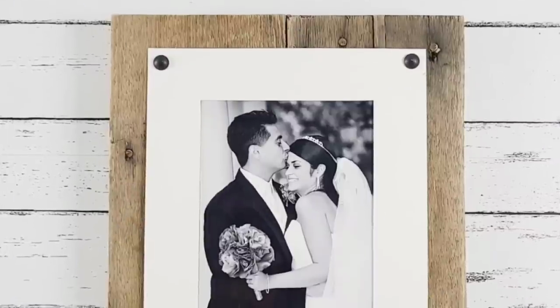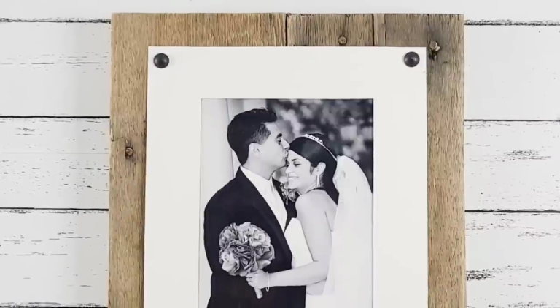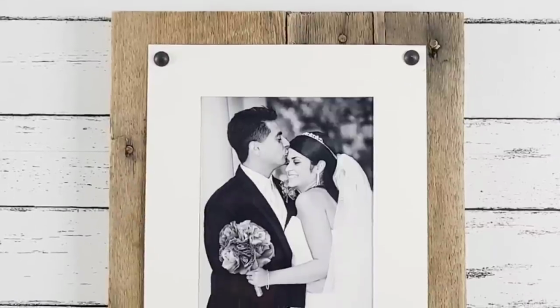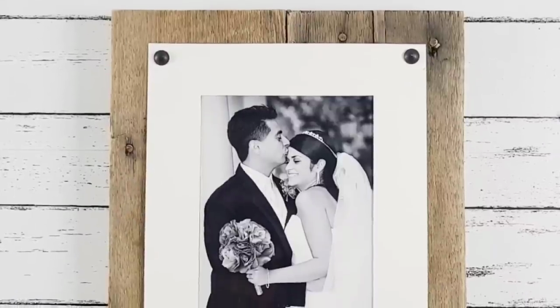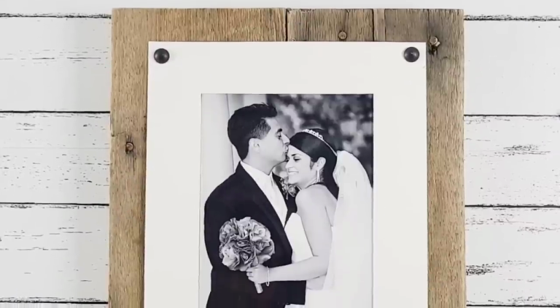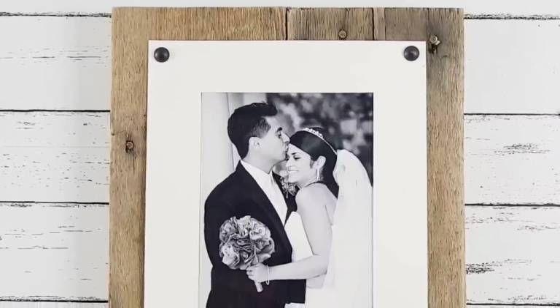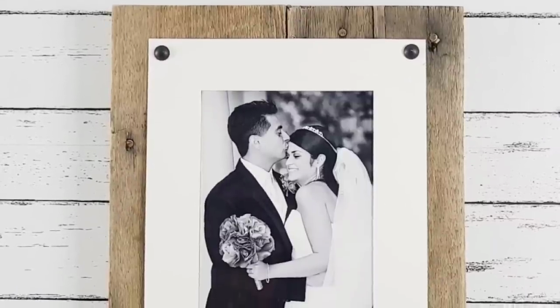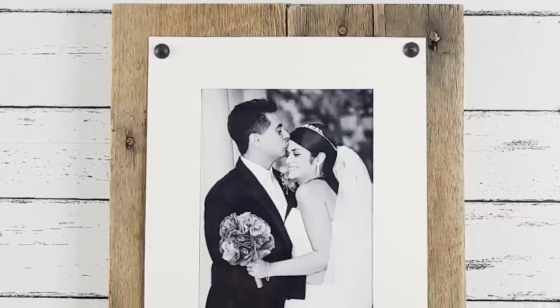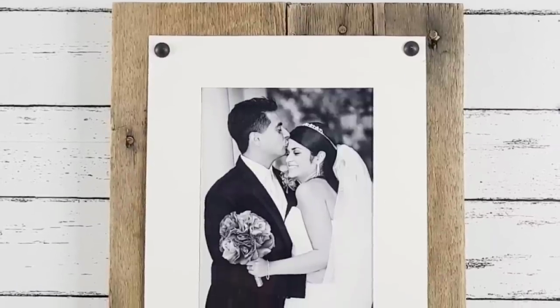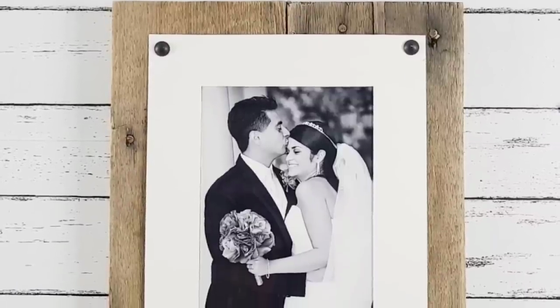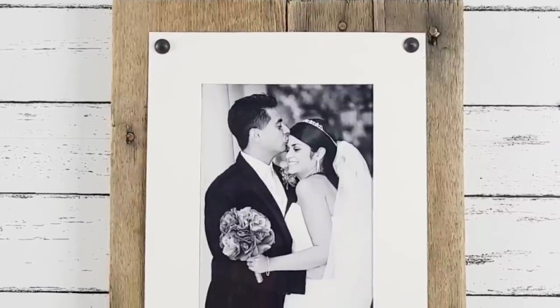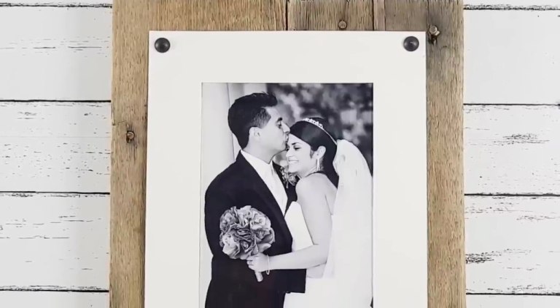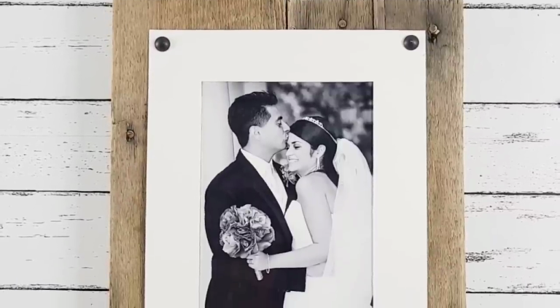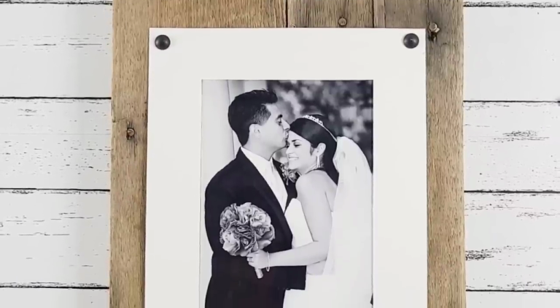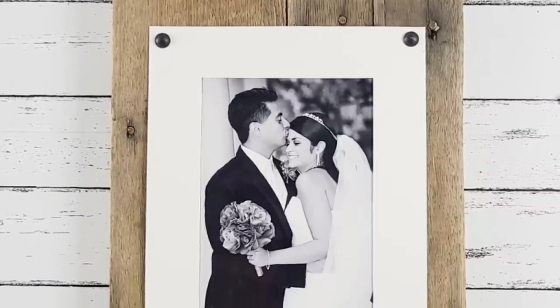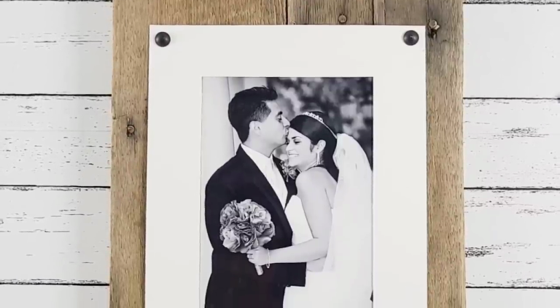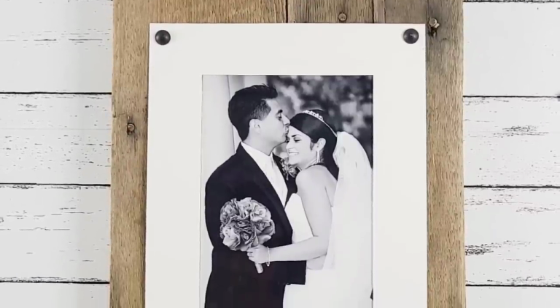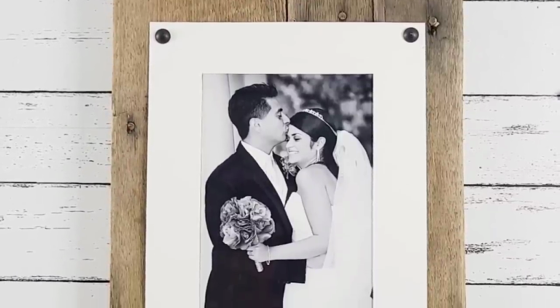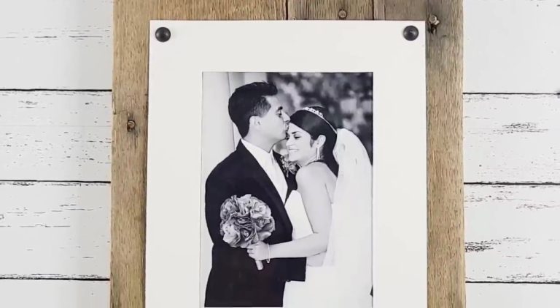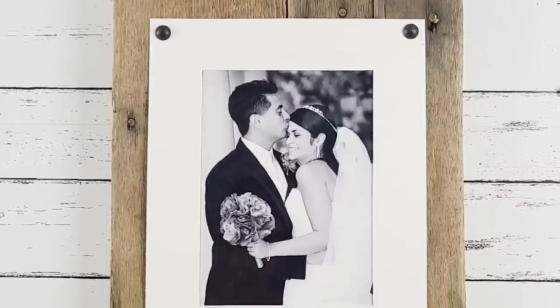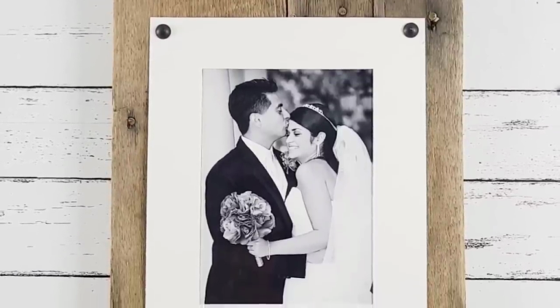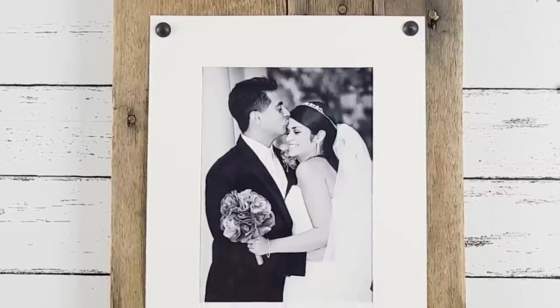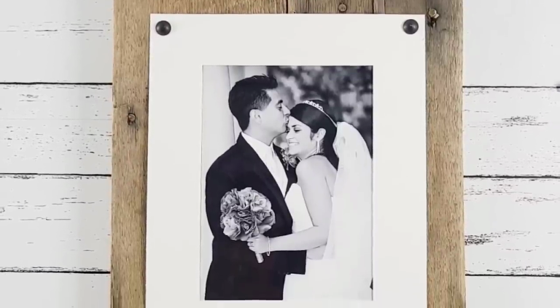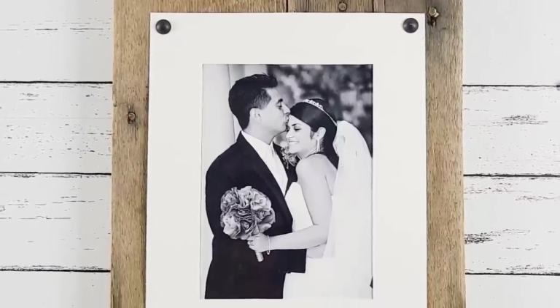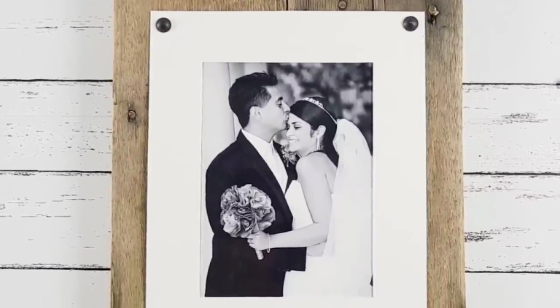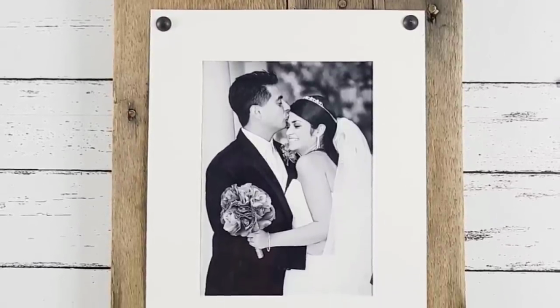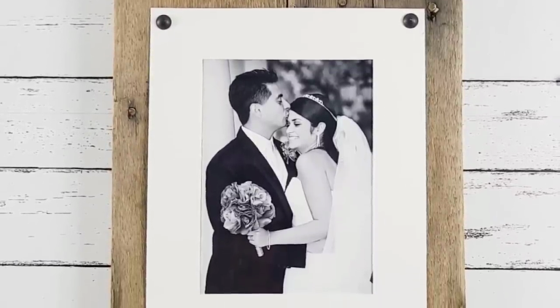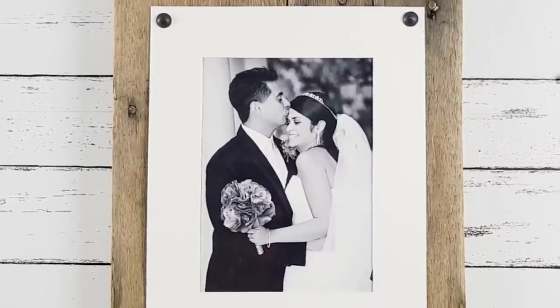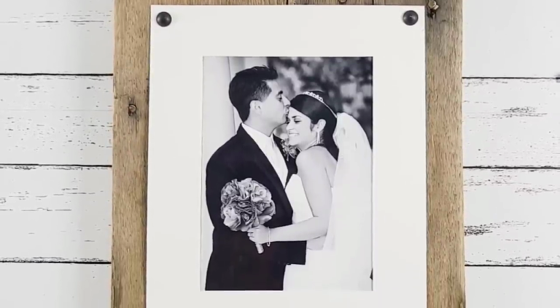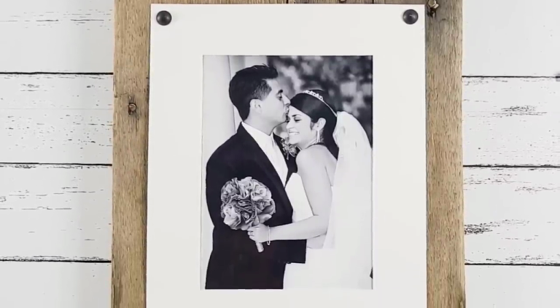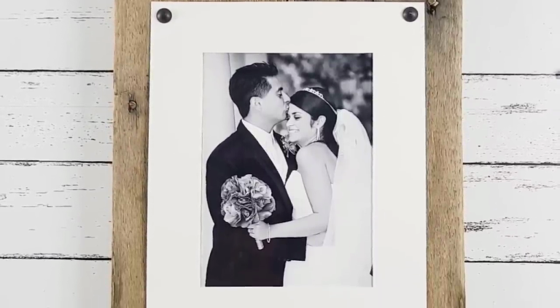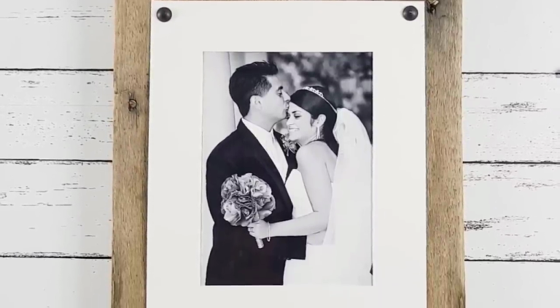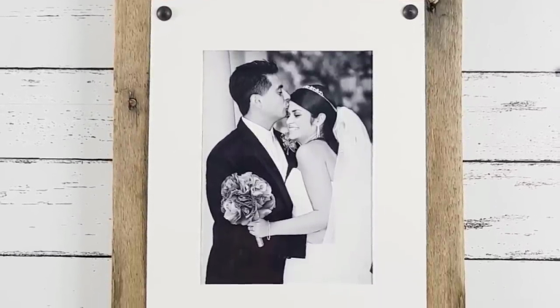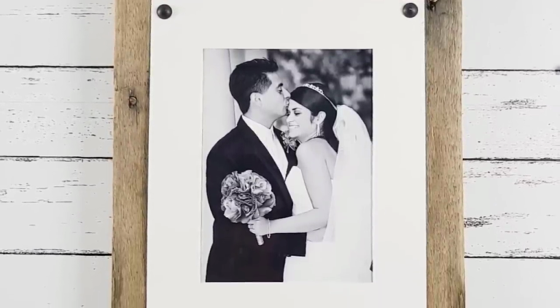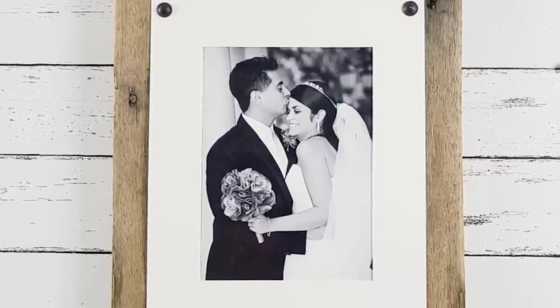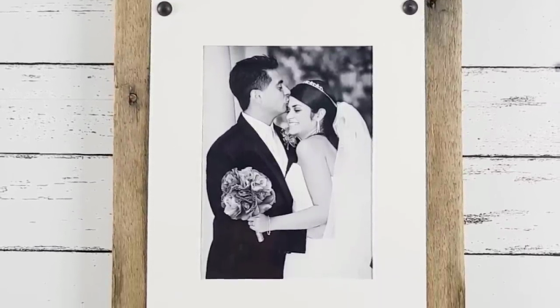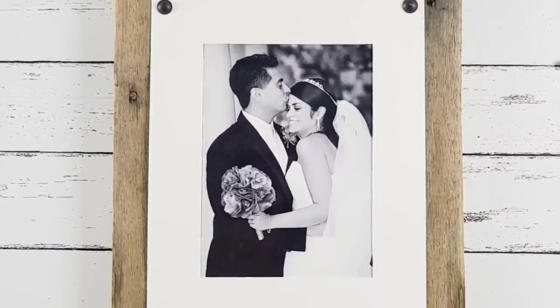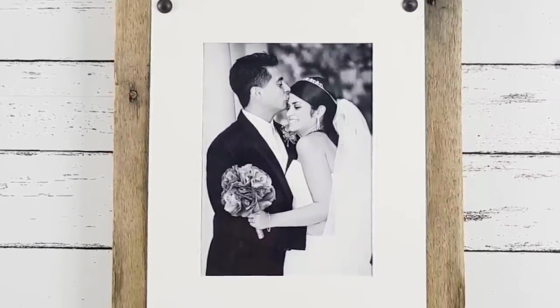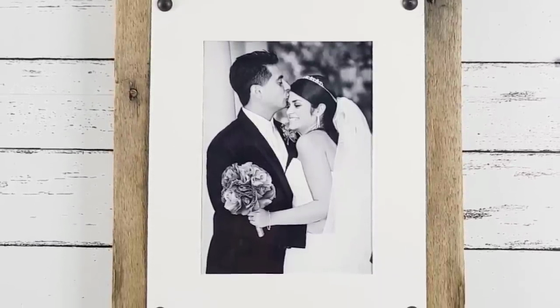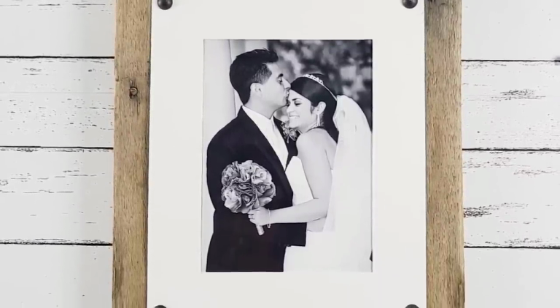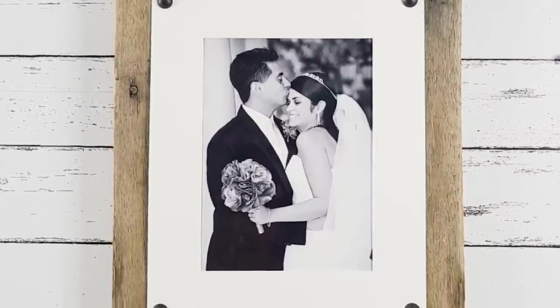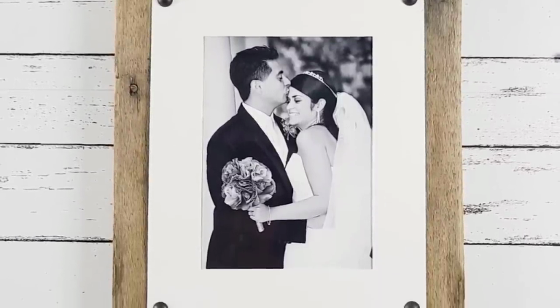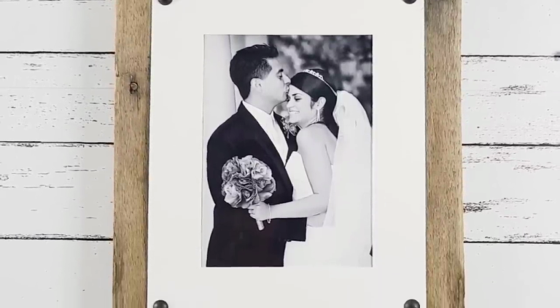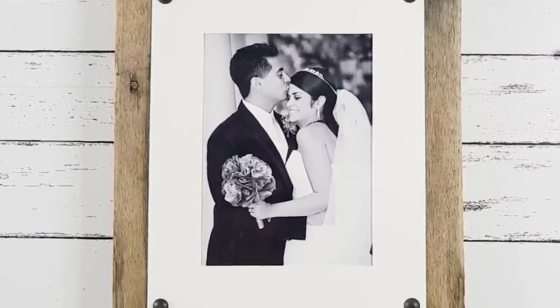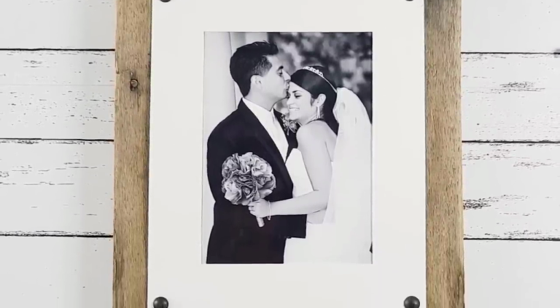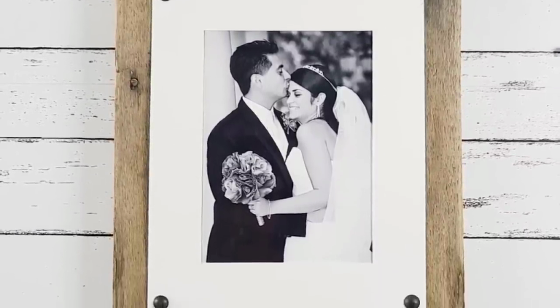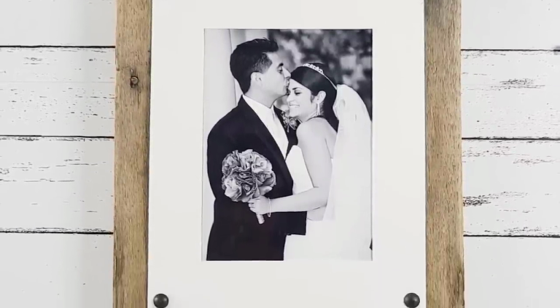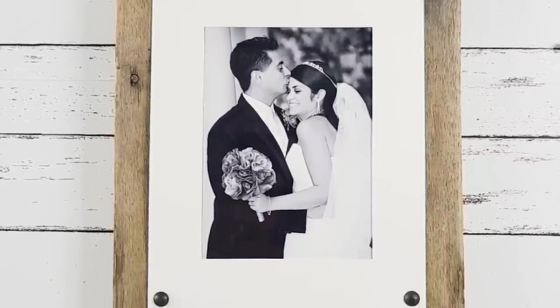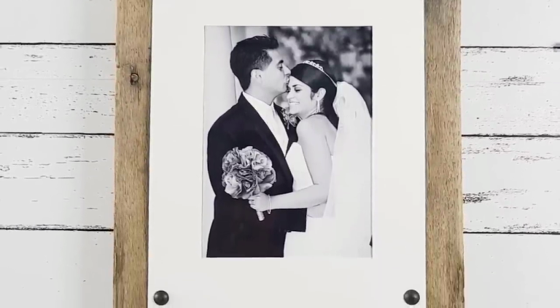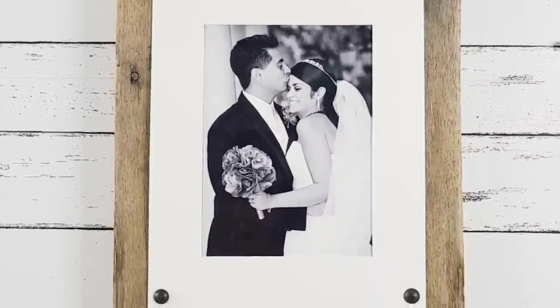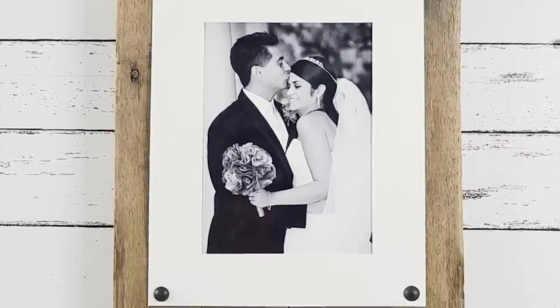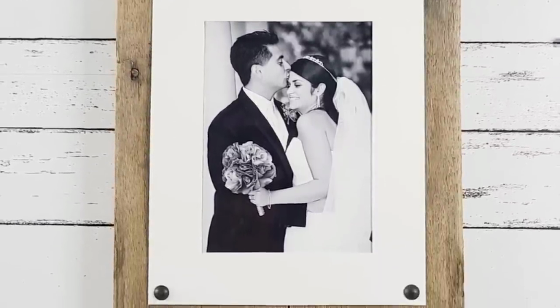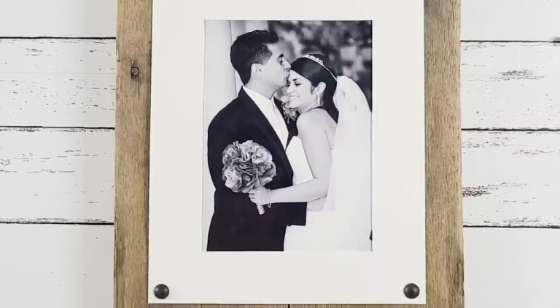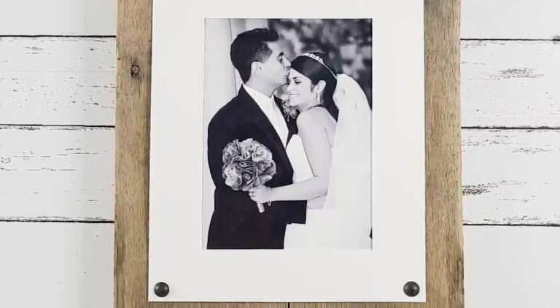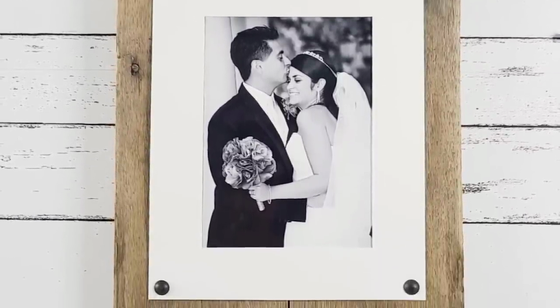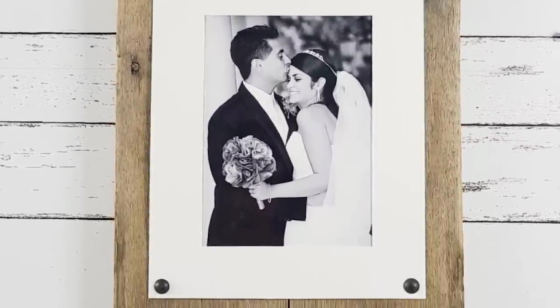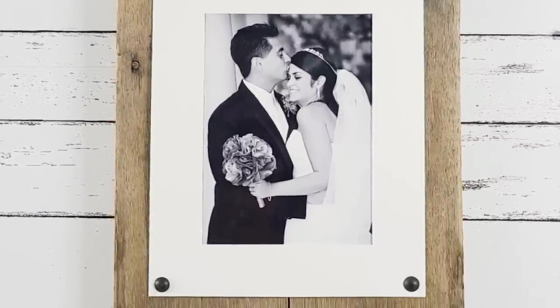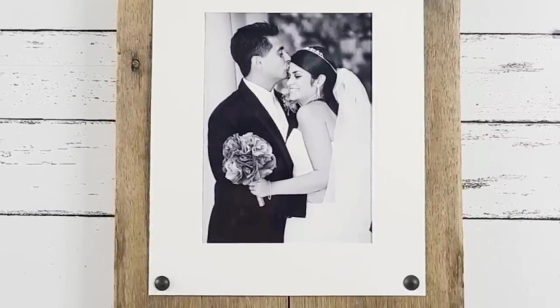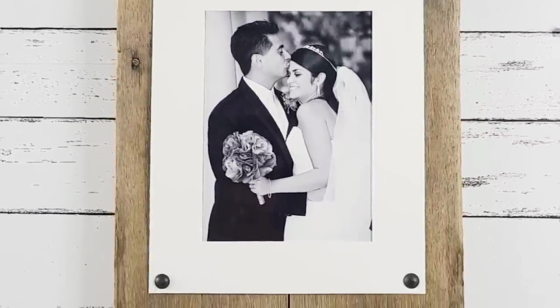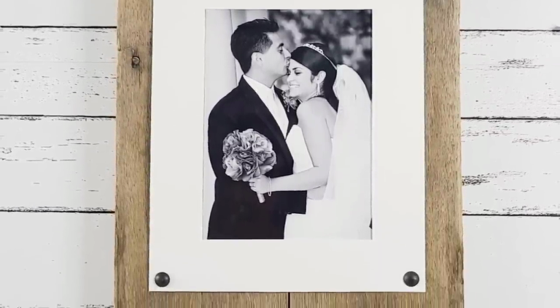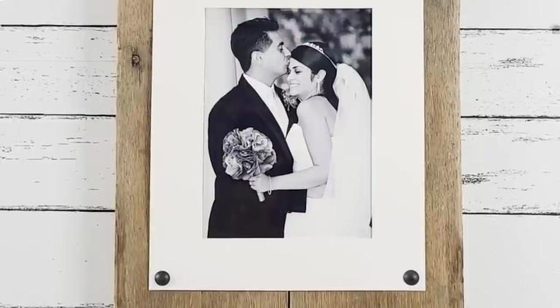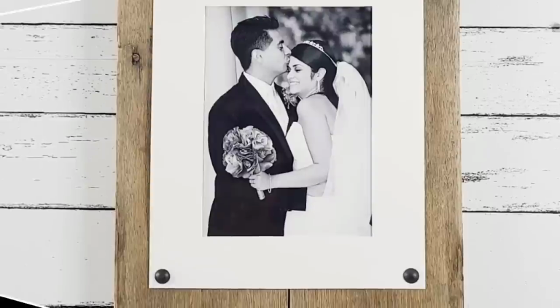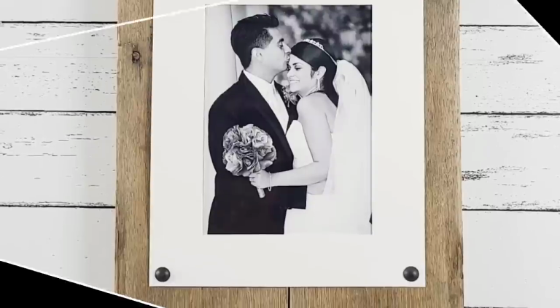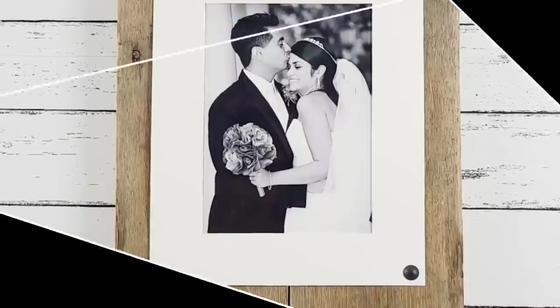Look how gorgeous this looks — the contrast of the board, the rusticness with the white frame, absolutely stunning.